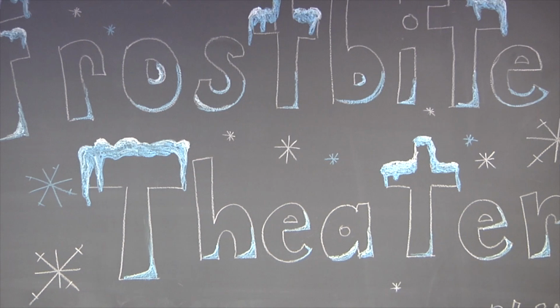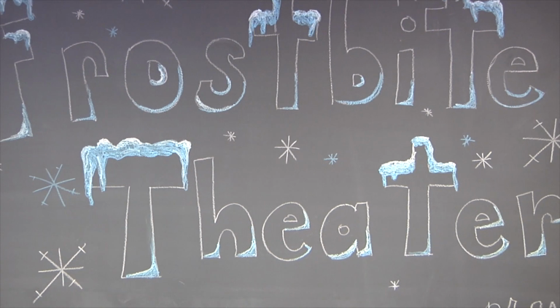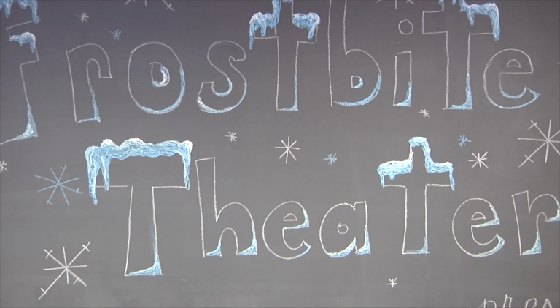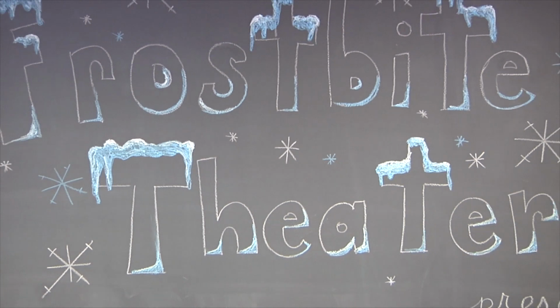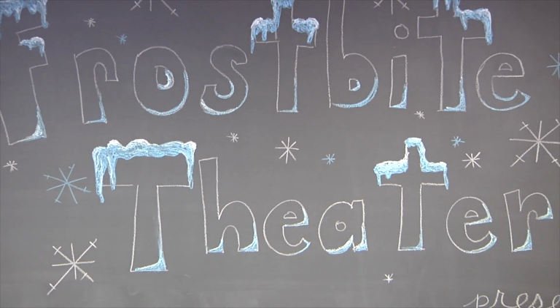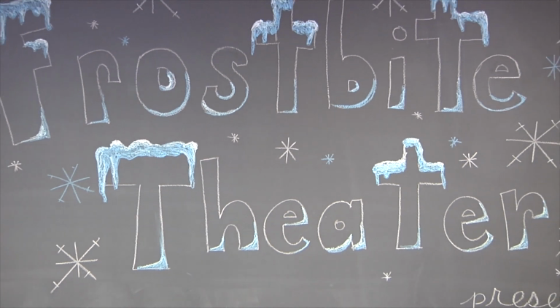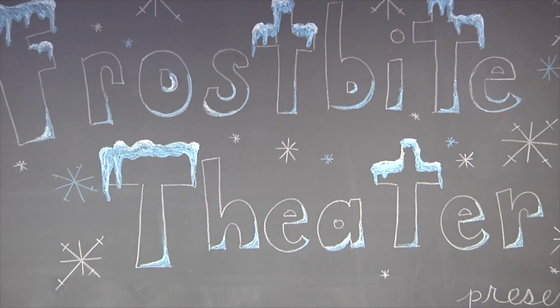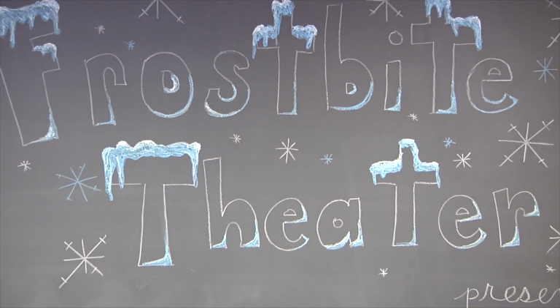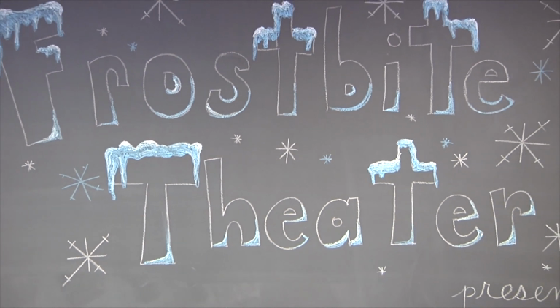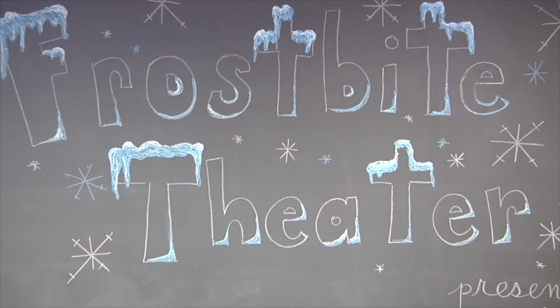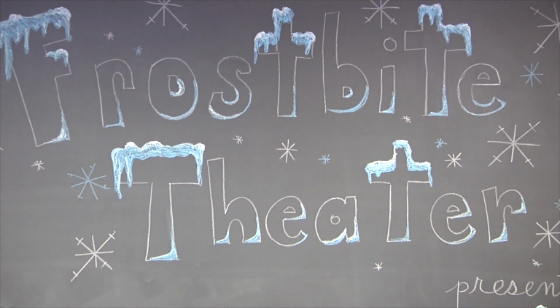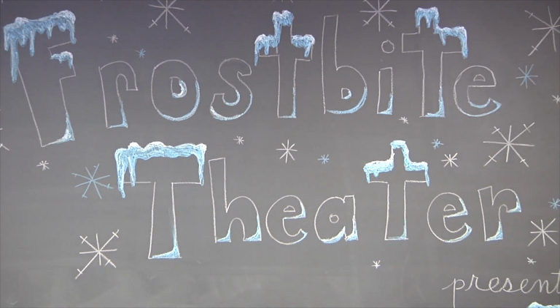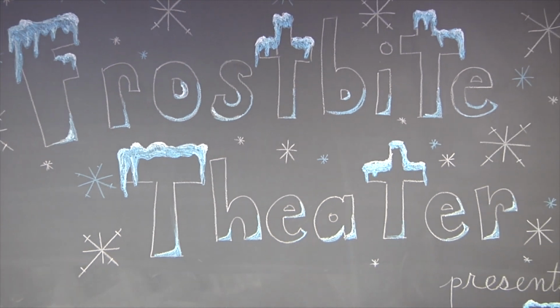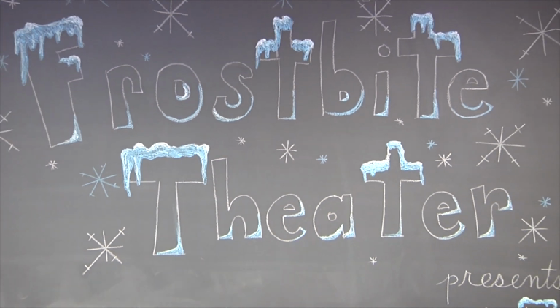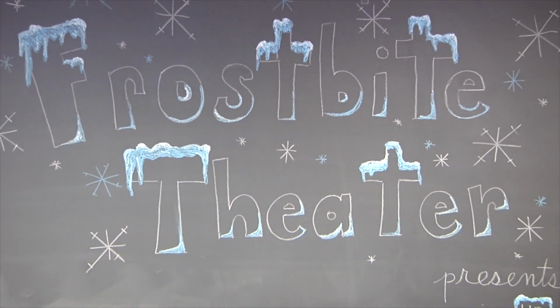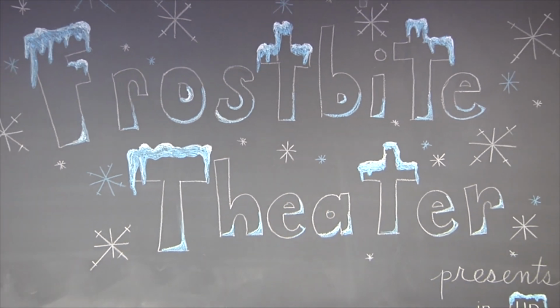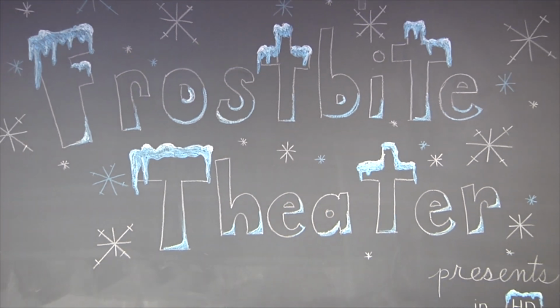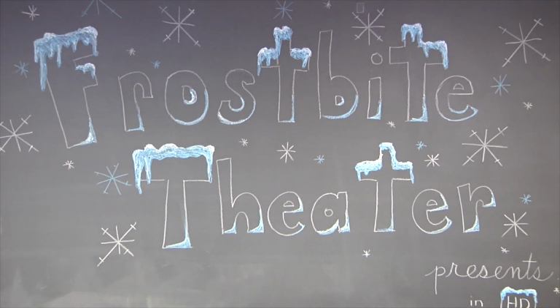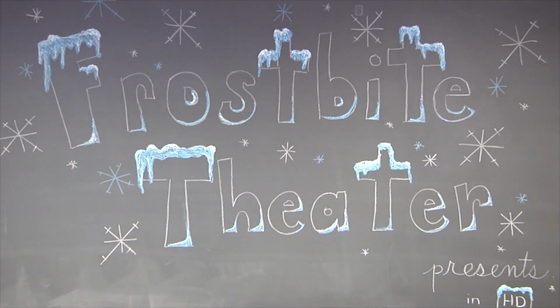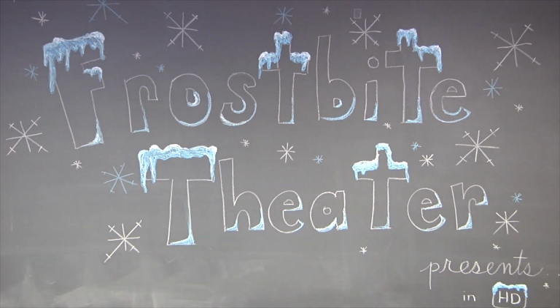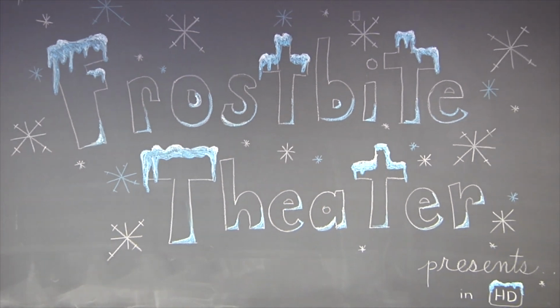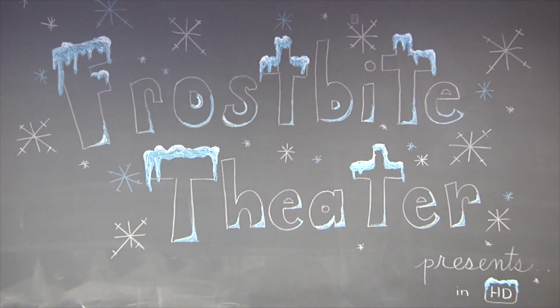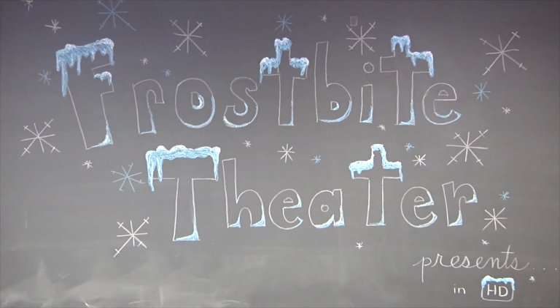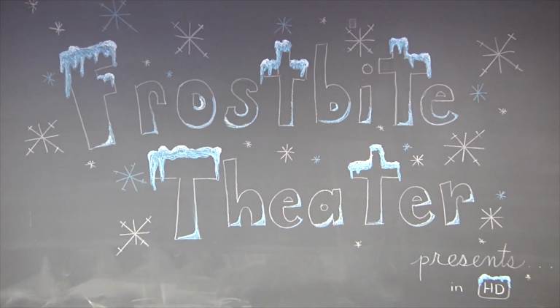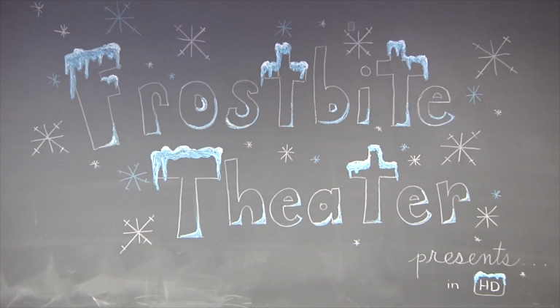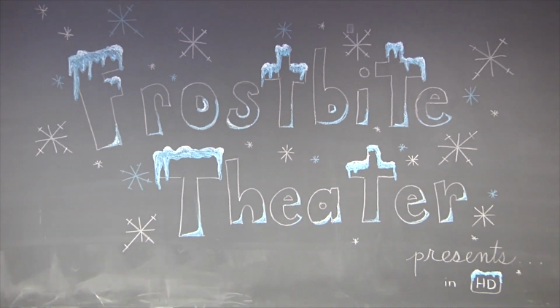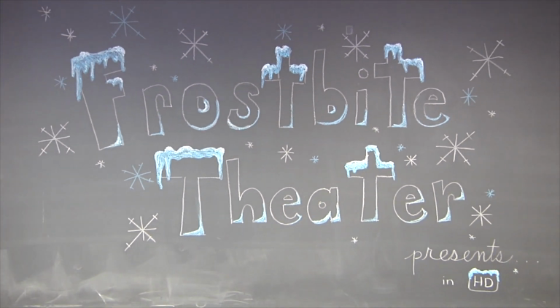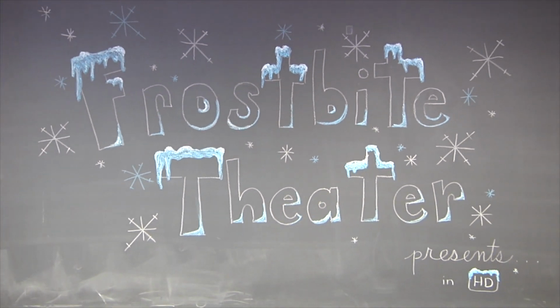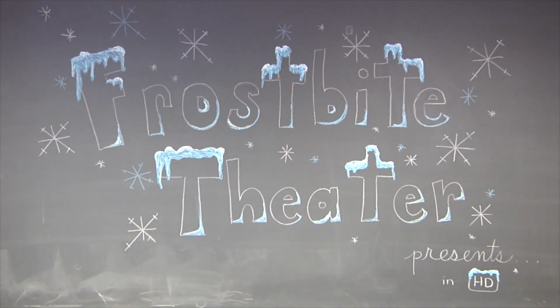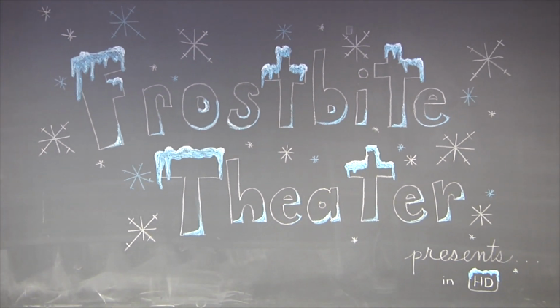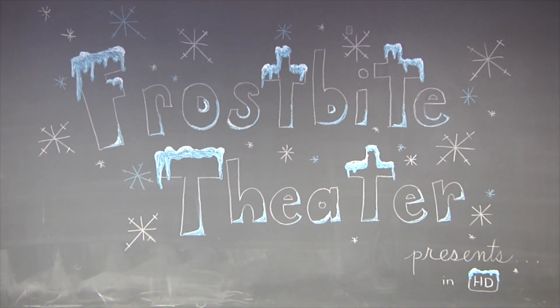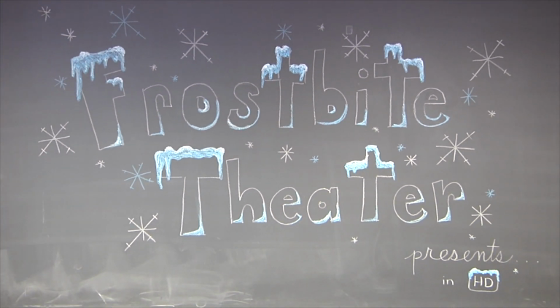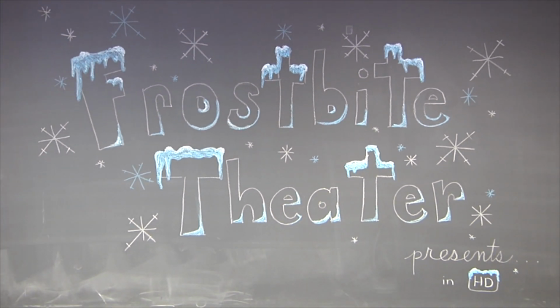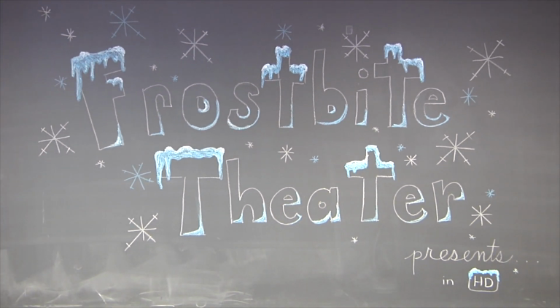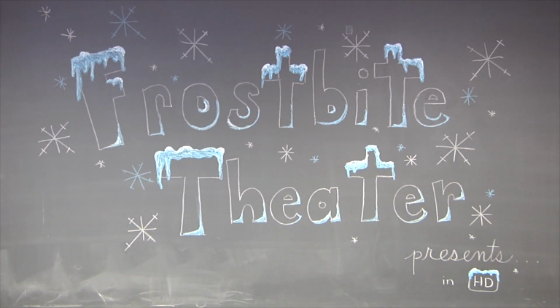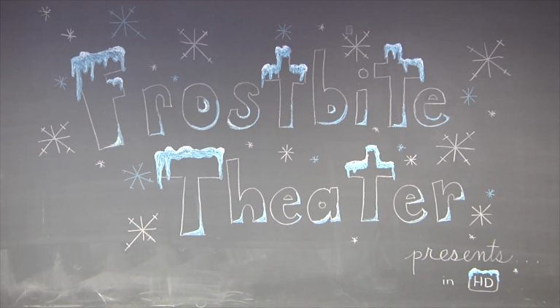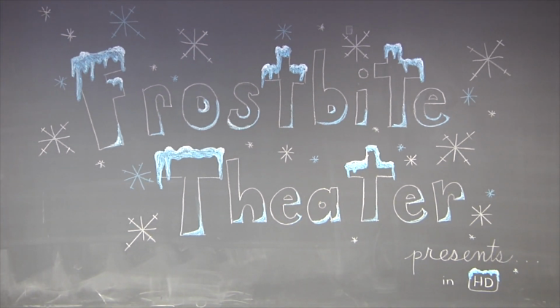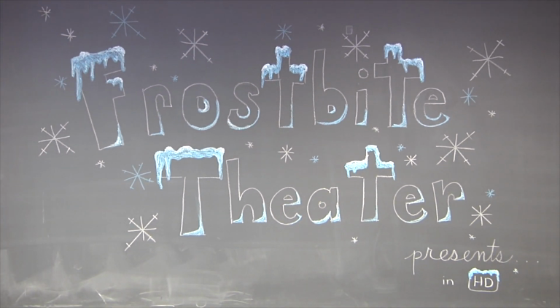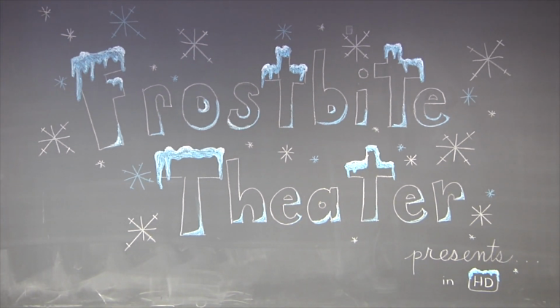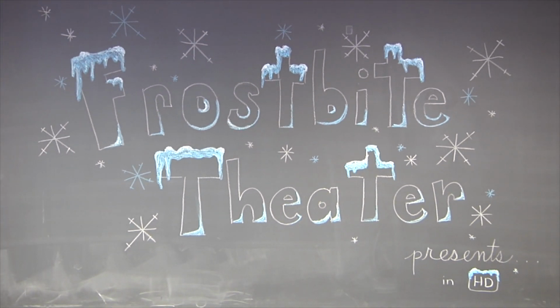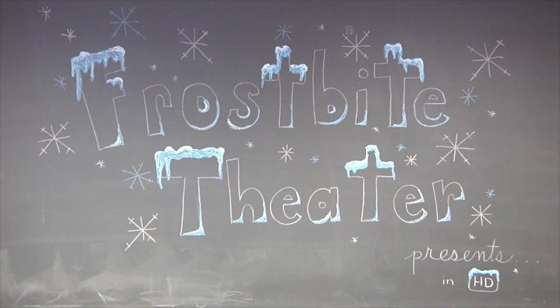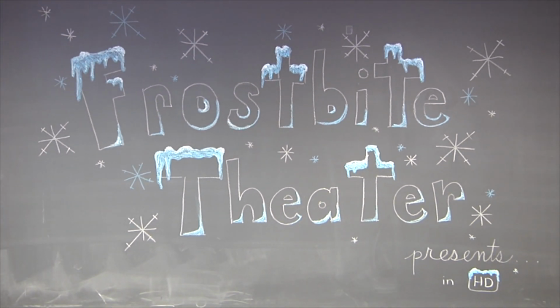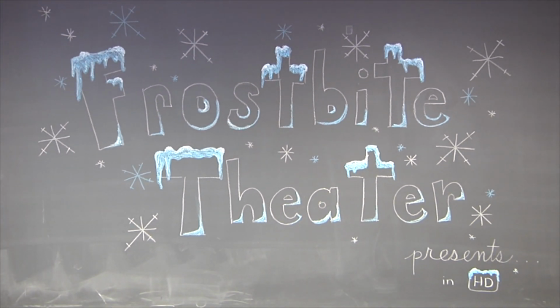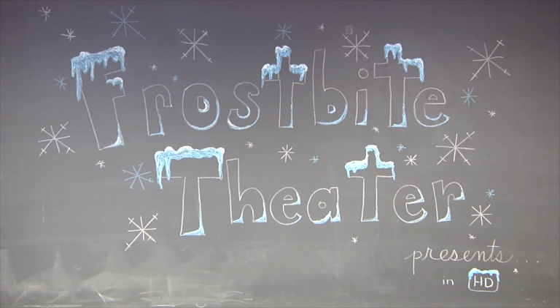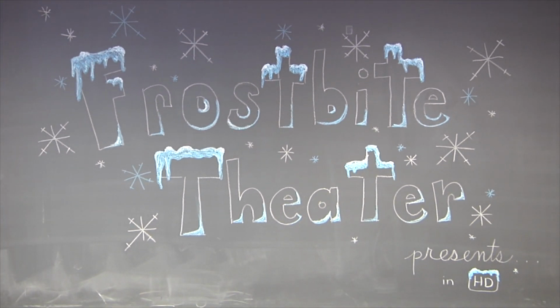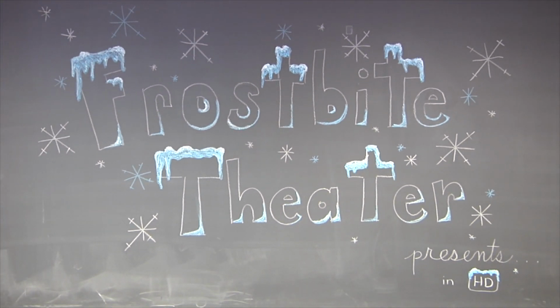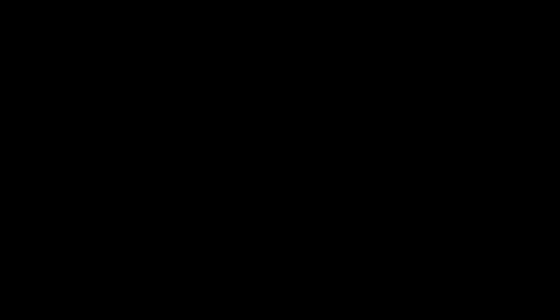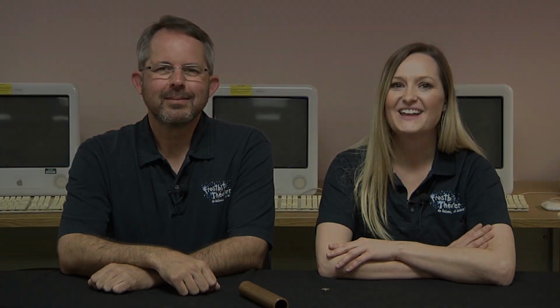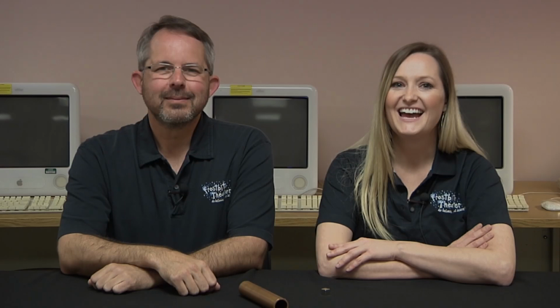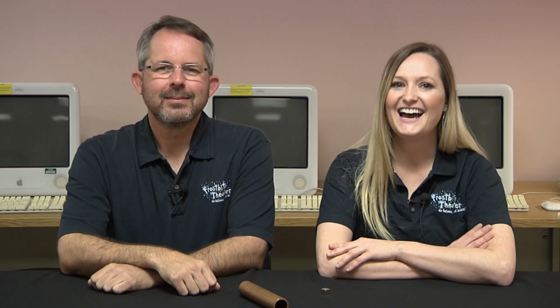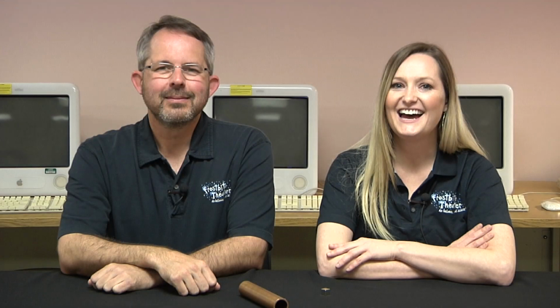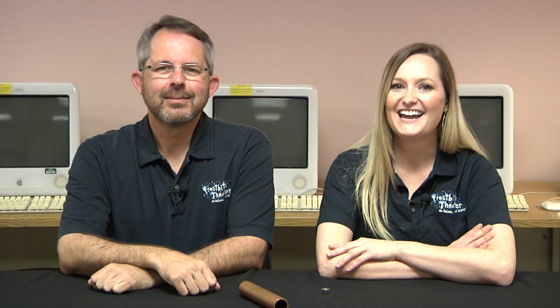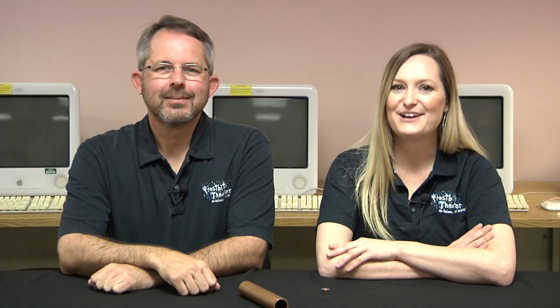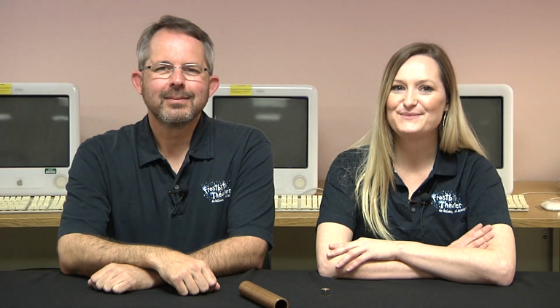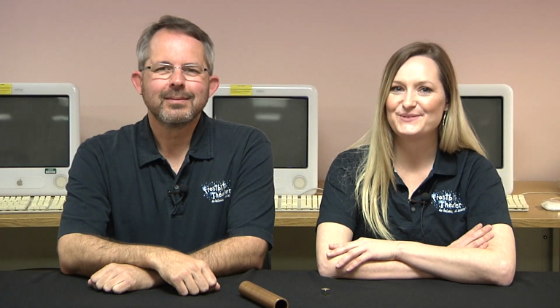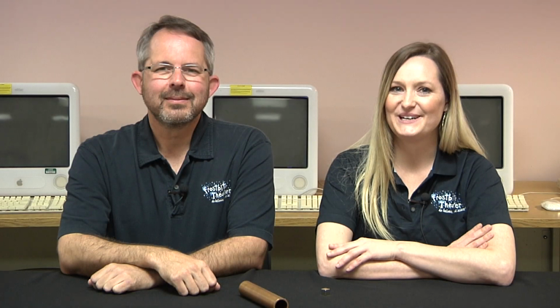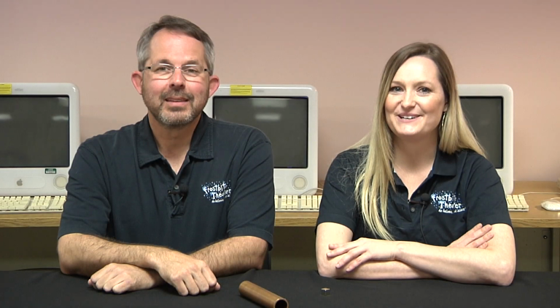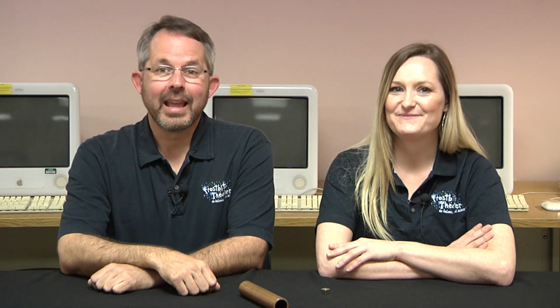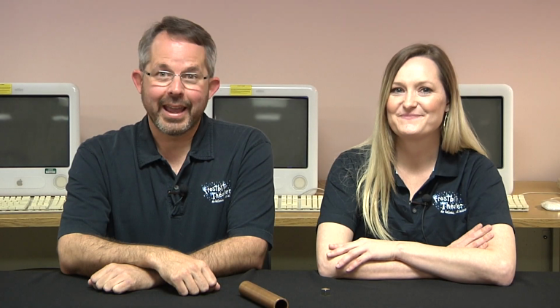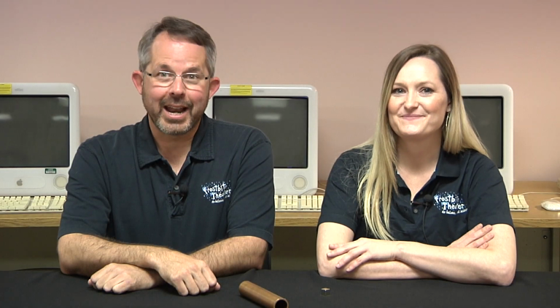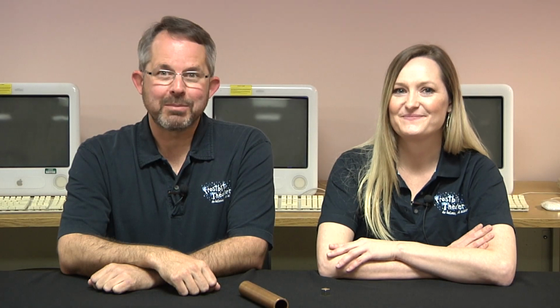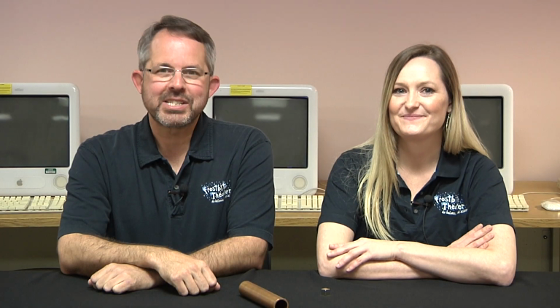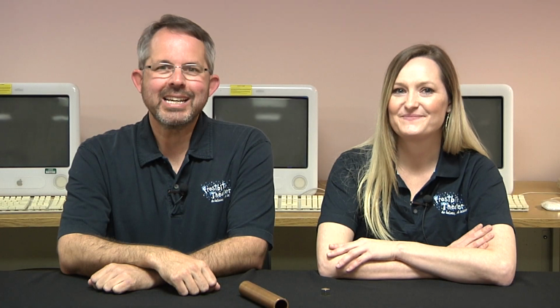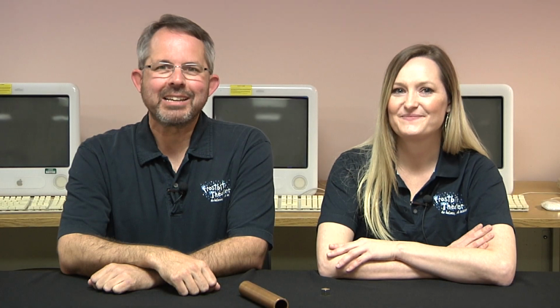Frostbite Theater presents Cold Cuts. No baloney. Just science! Hi, I'm Joanna. And I'm Steve.